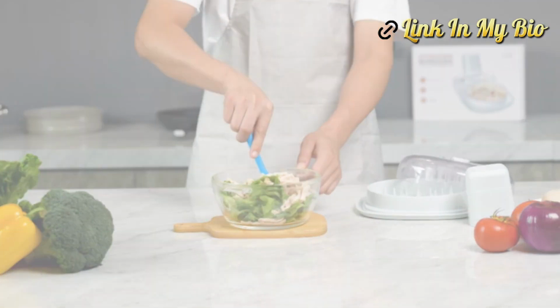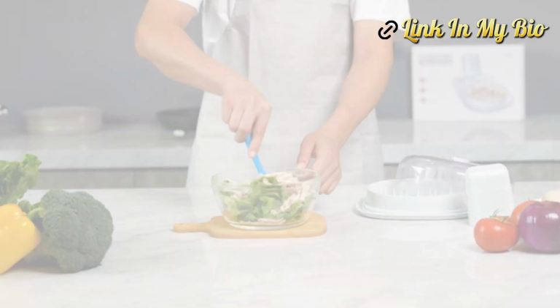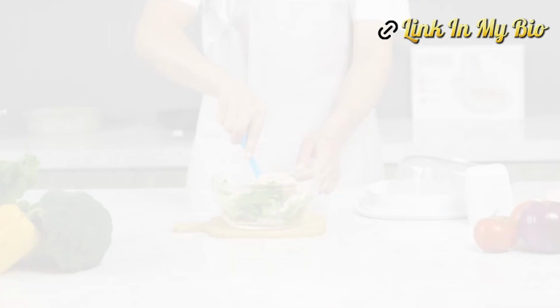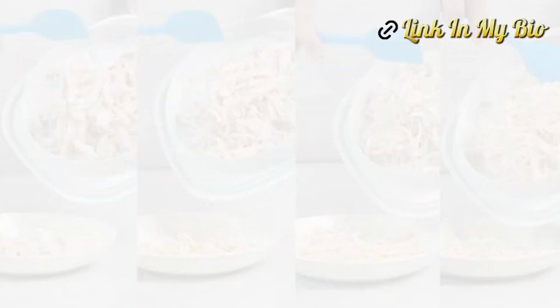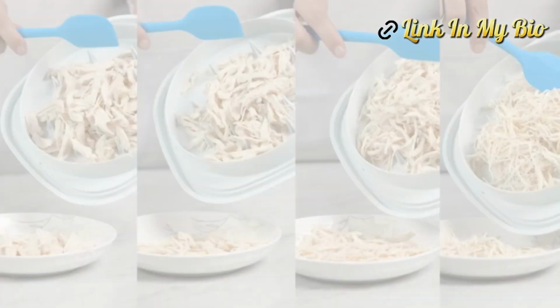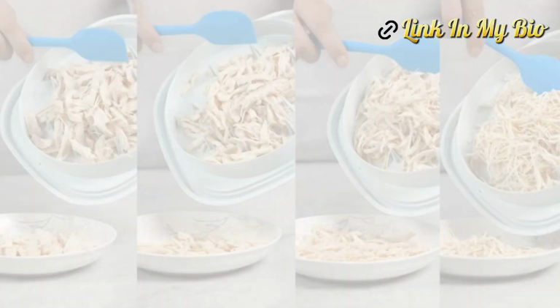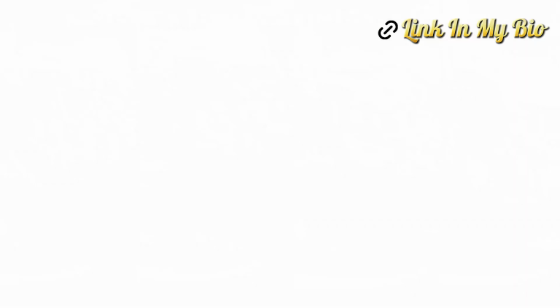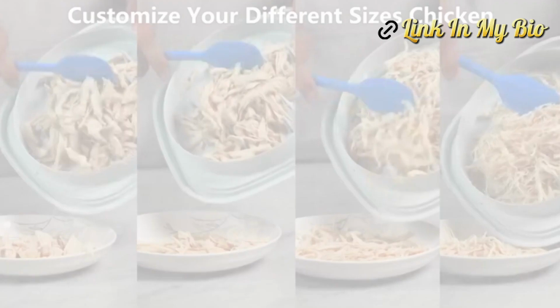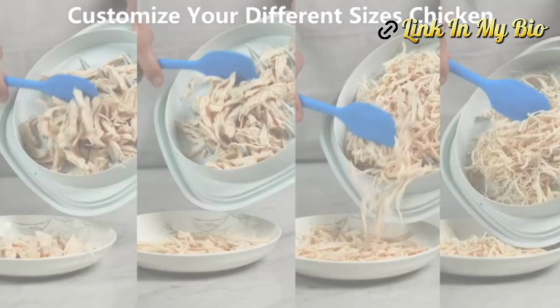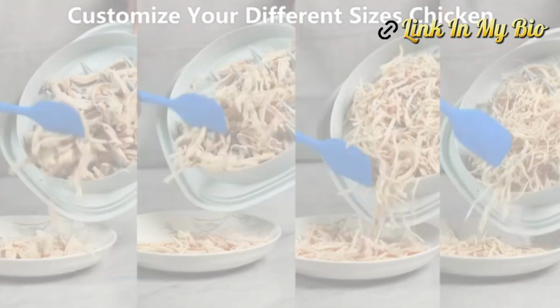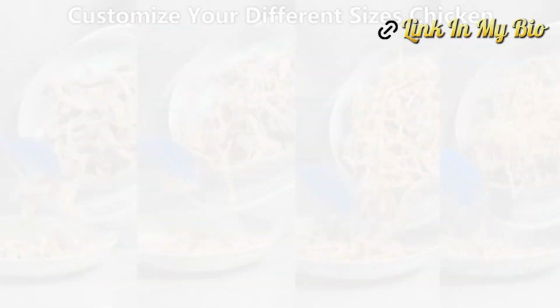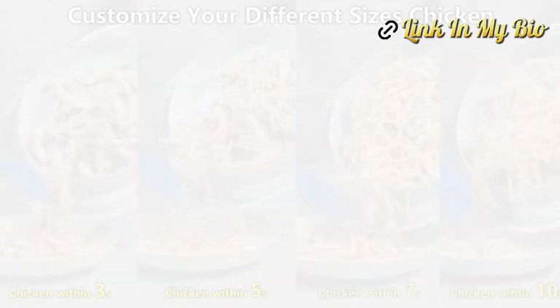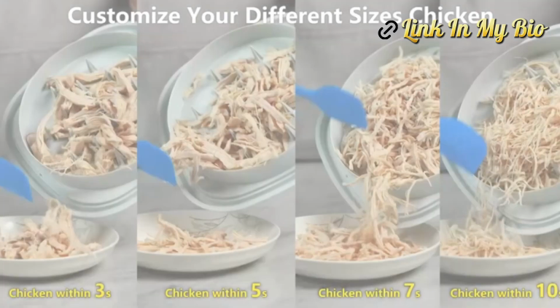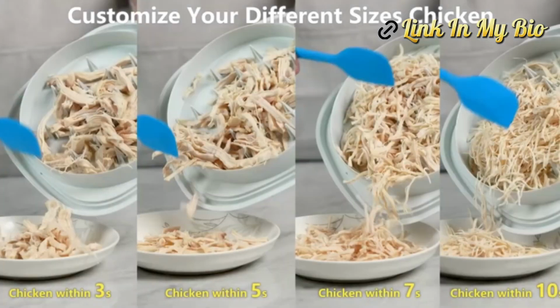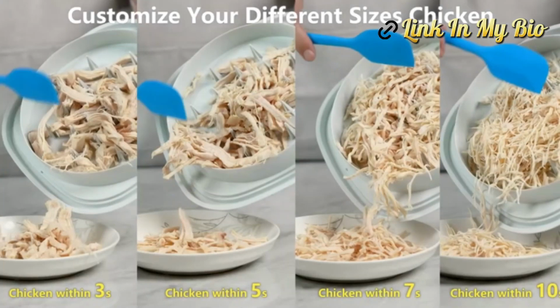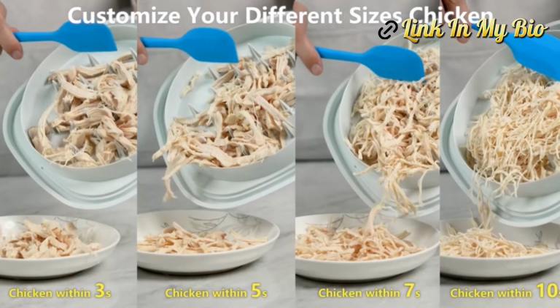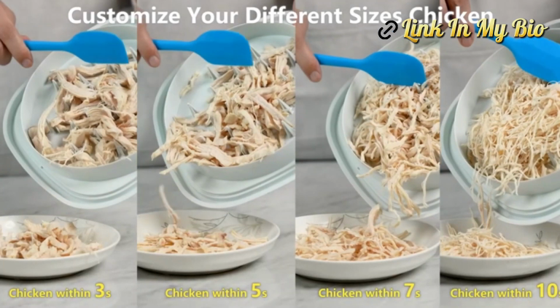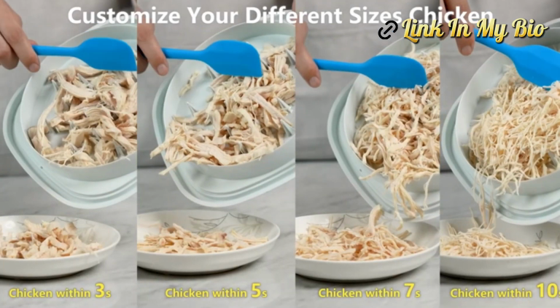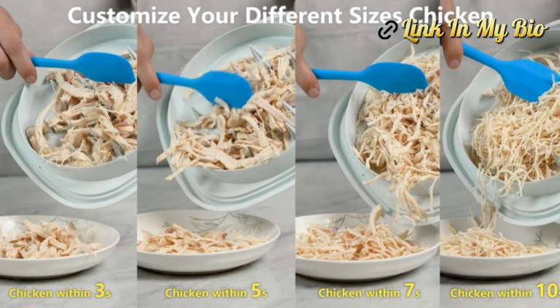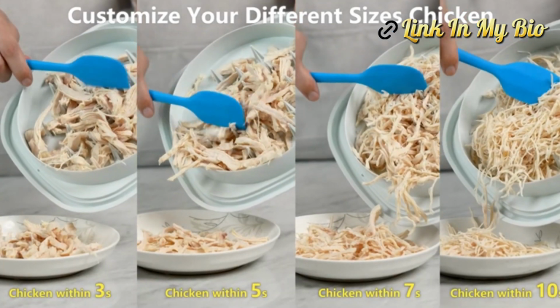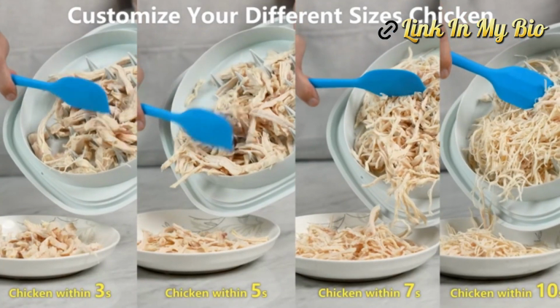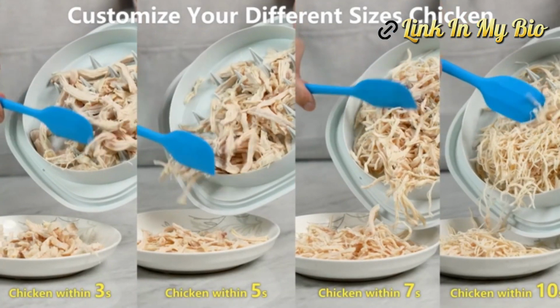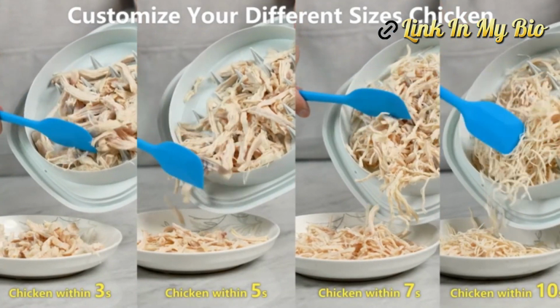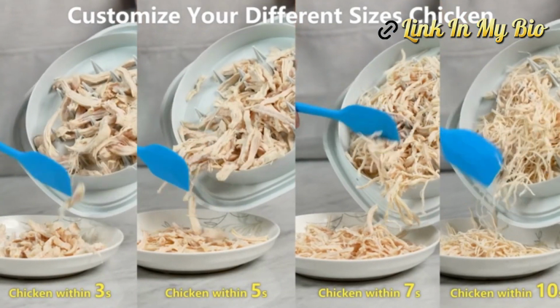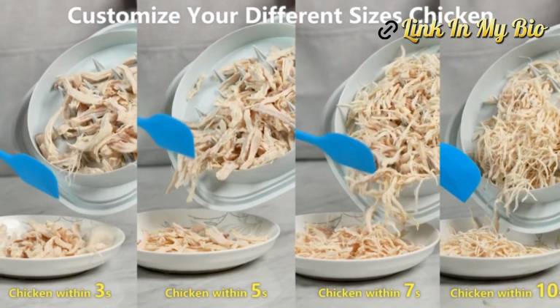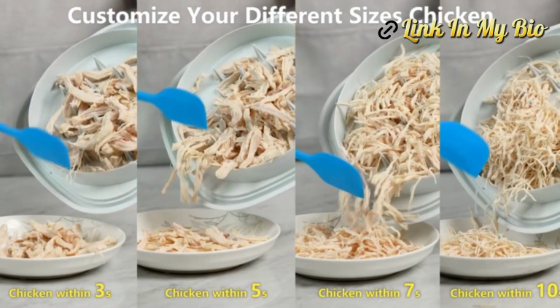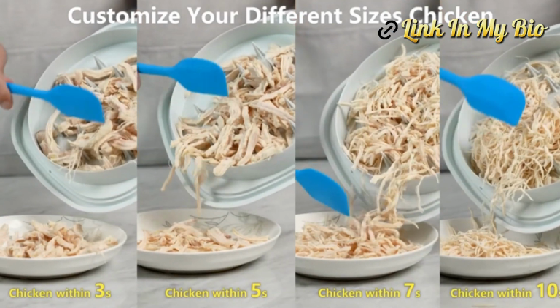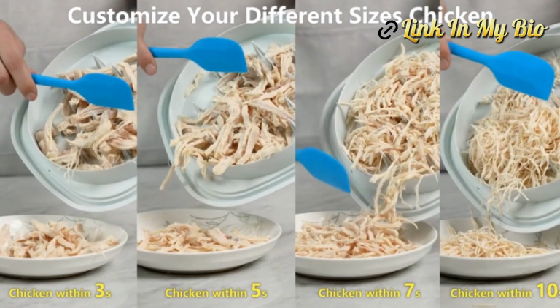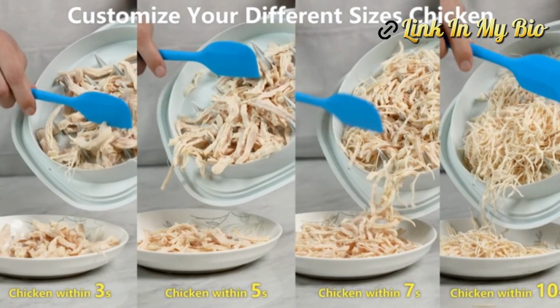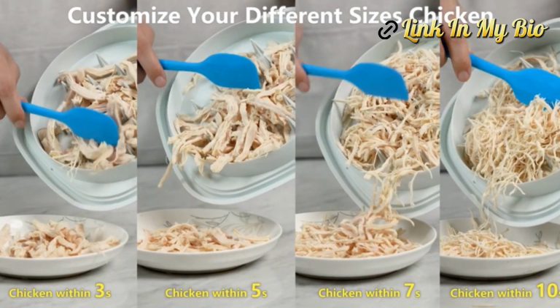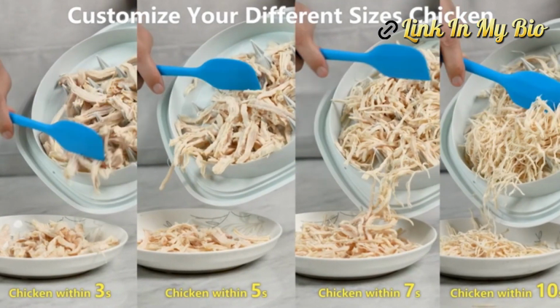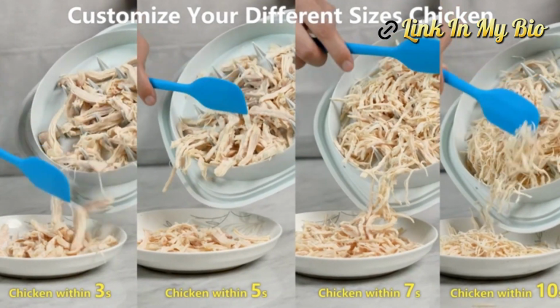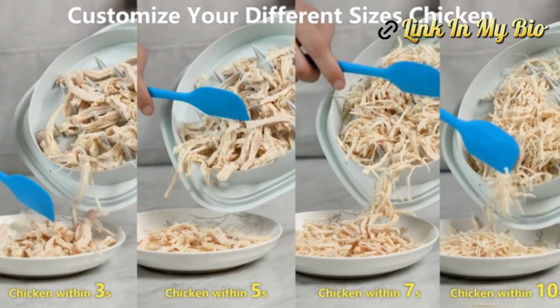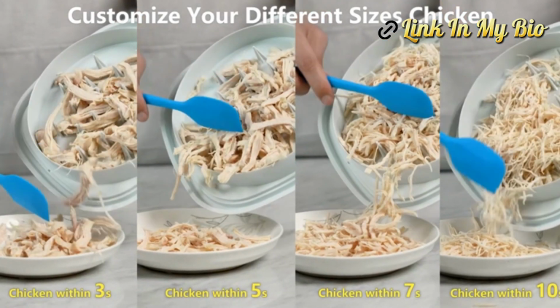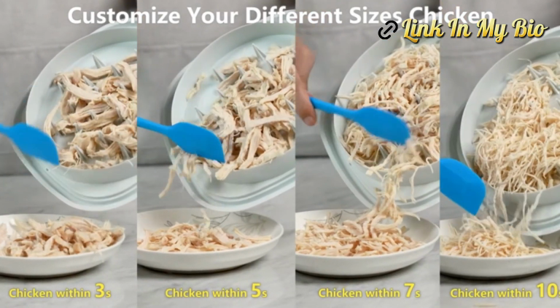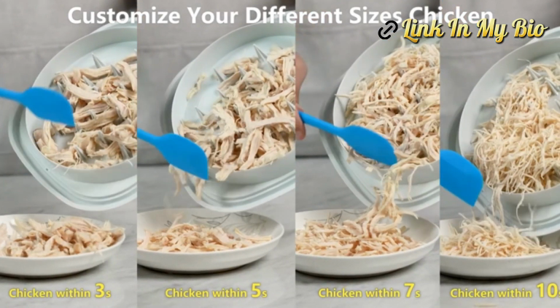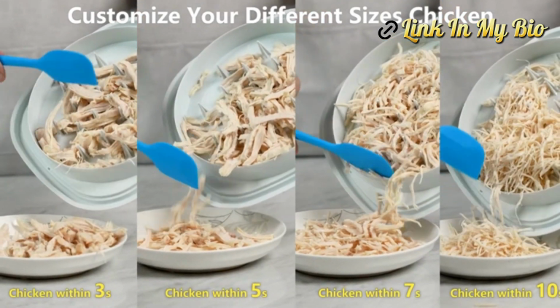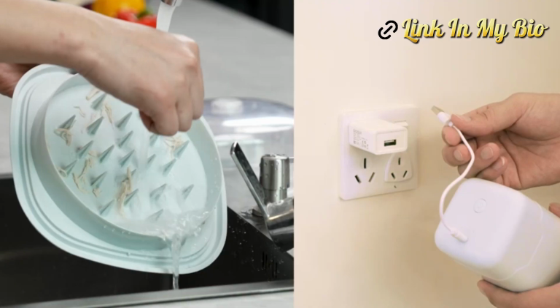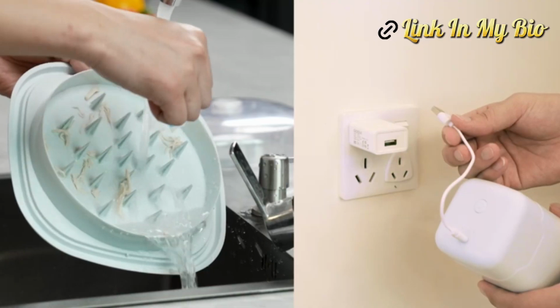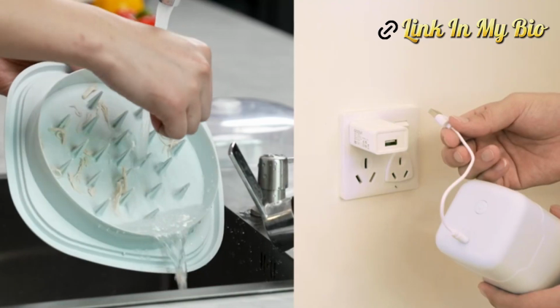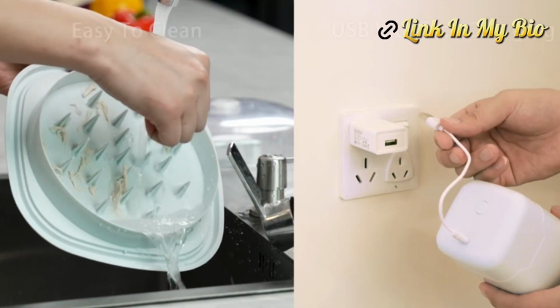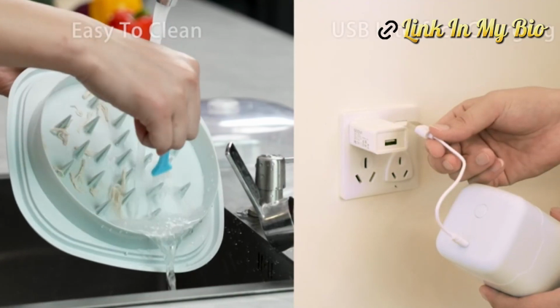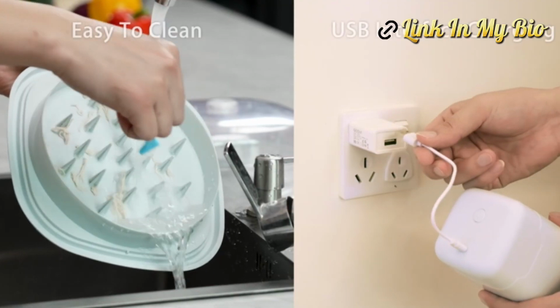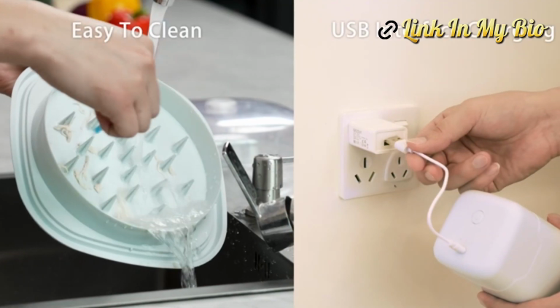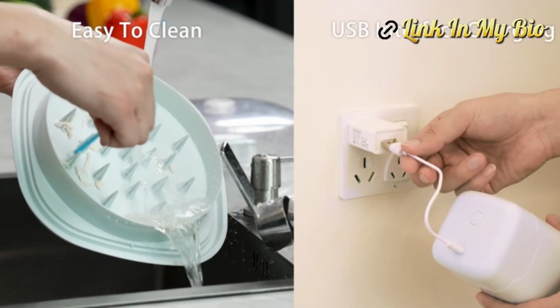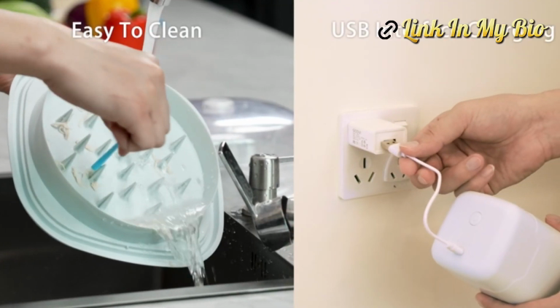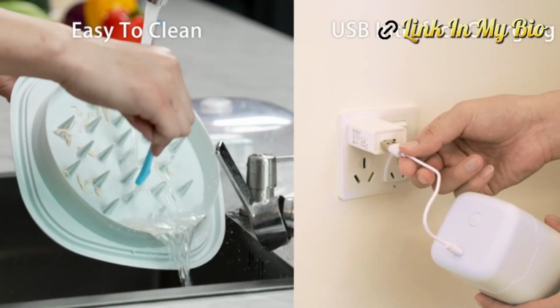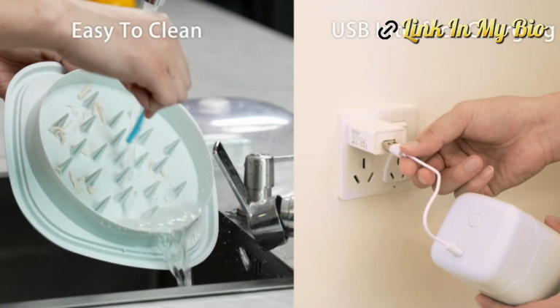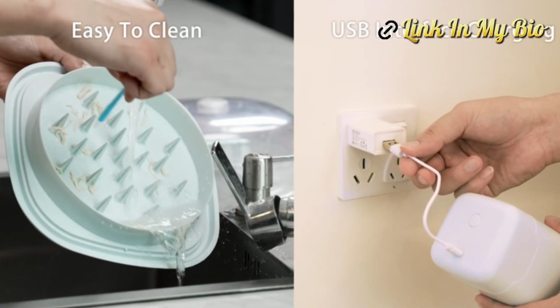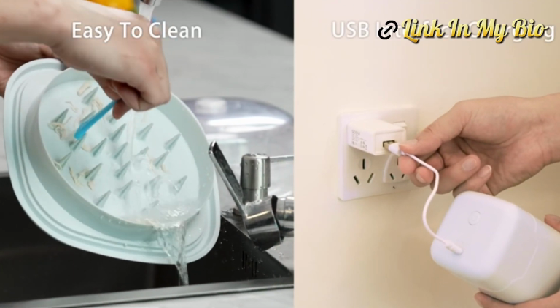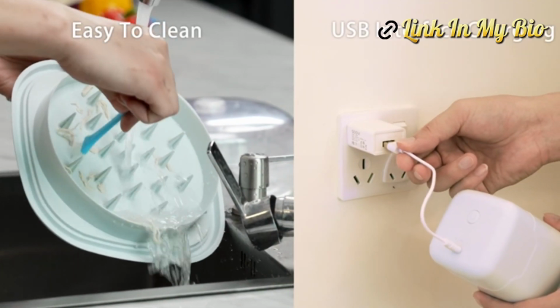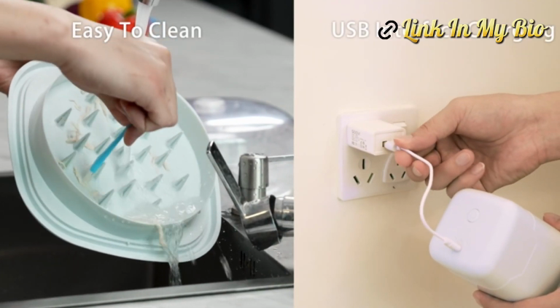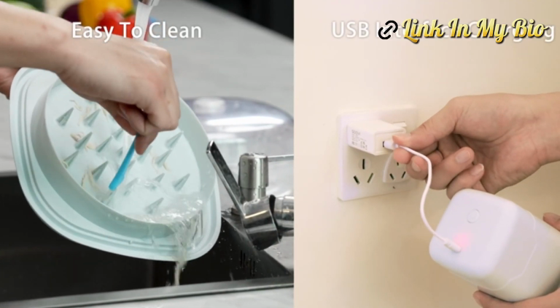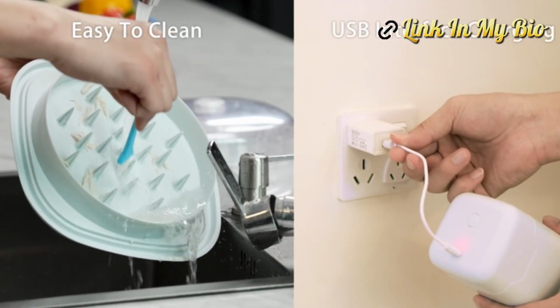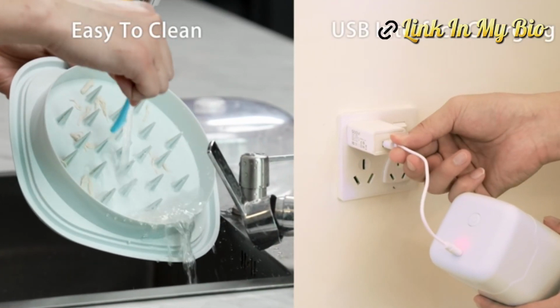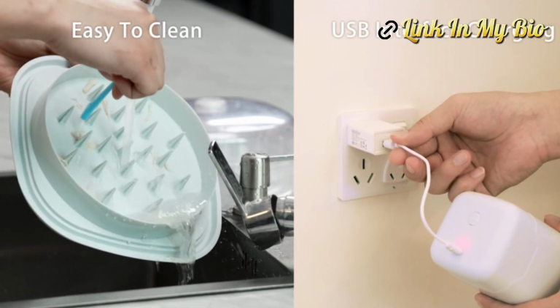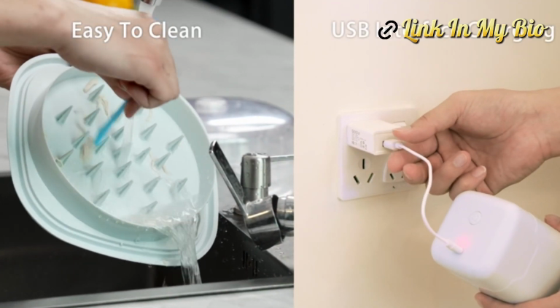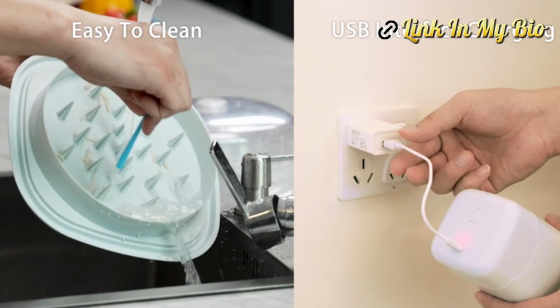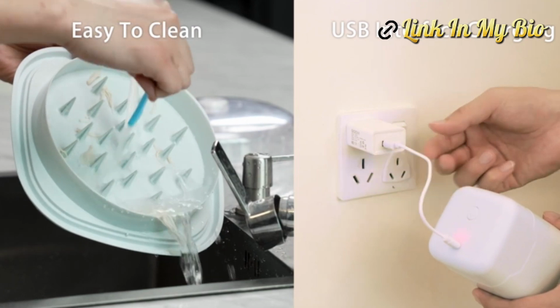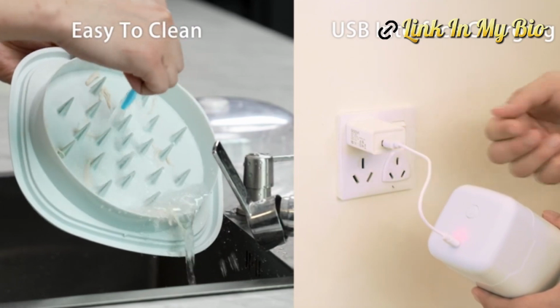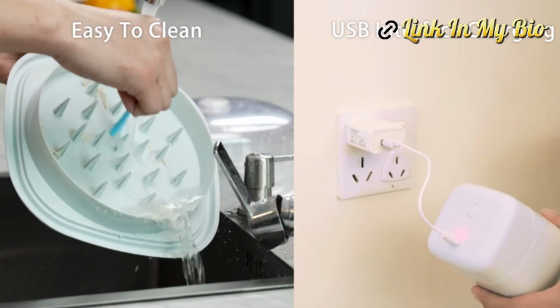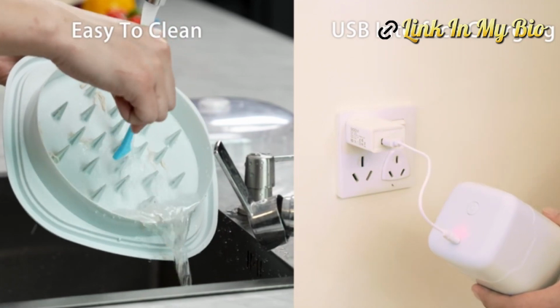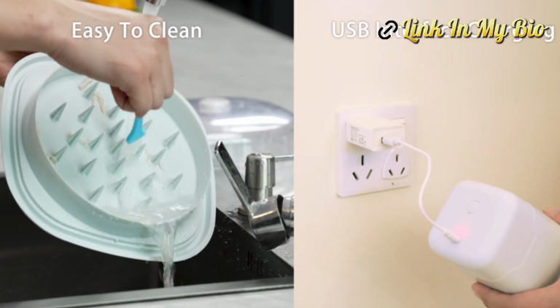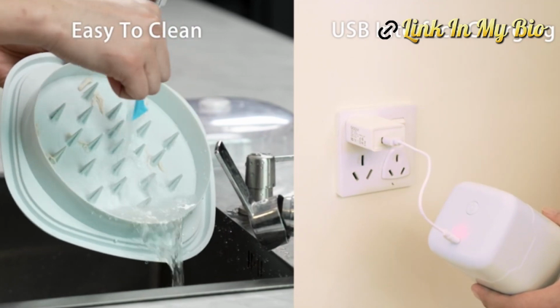Say goodbye to the waiting and enjoy your food as soon as possible with the help of the Electric Chicken Shredder Tool.